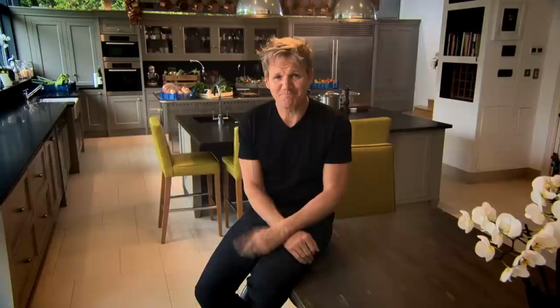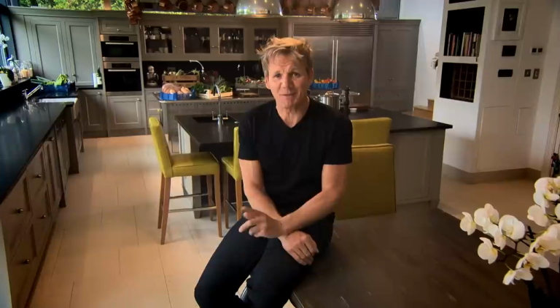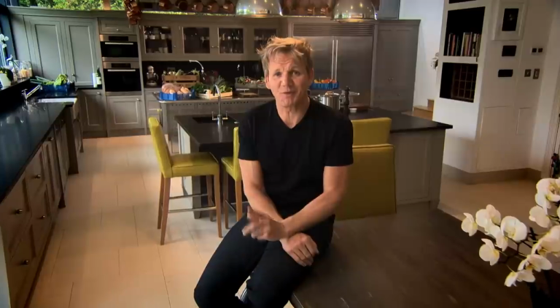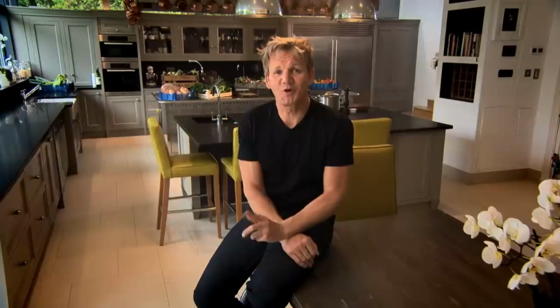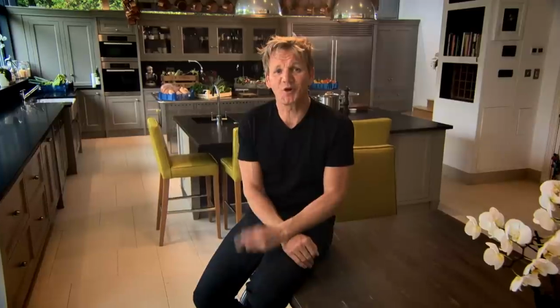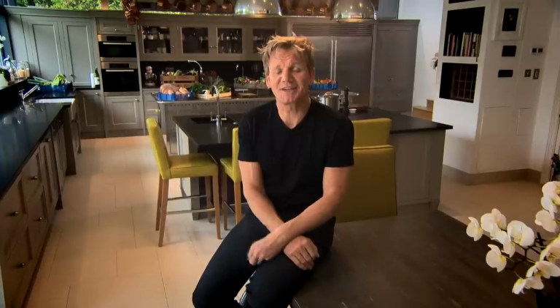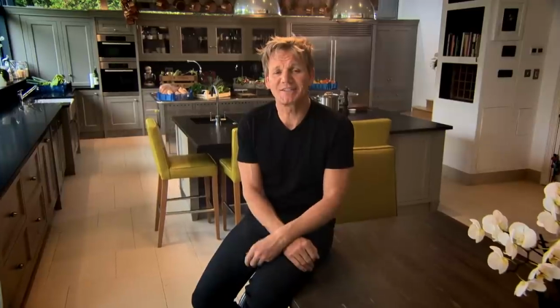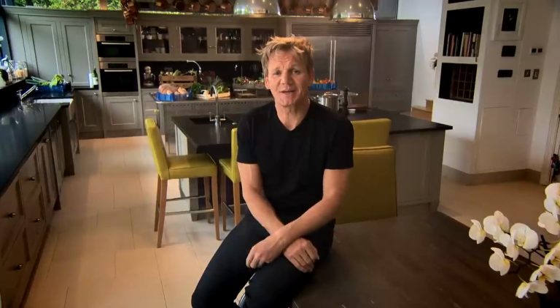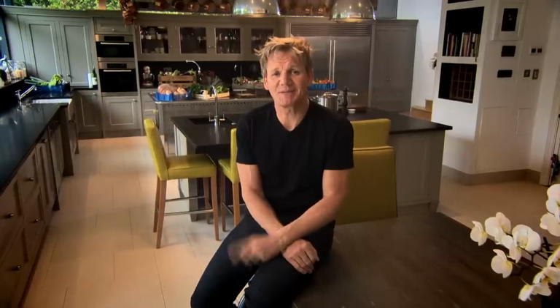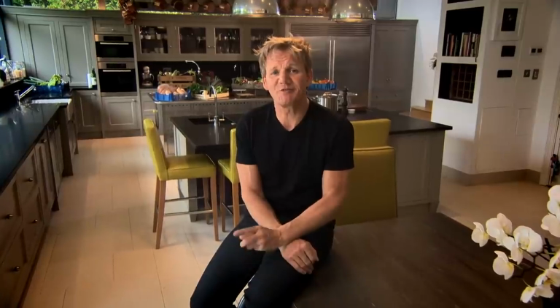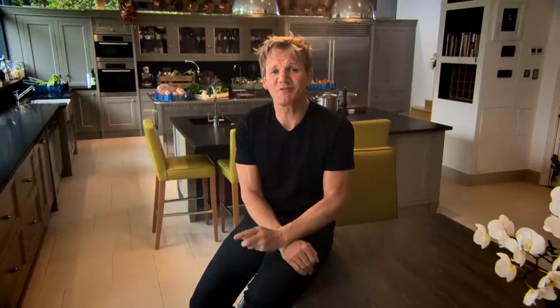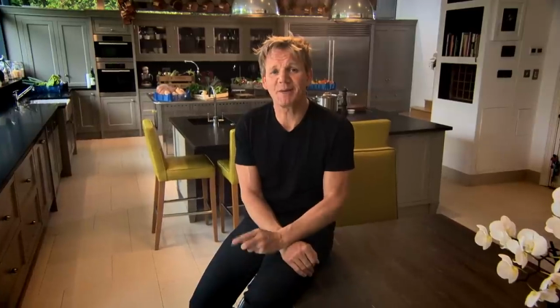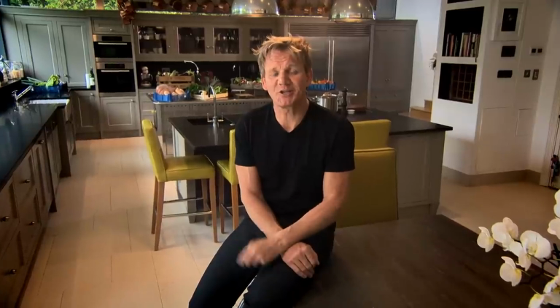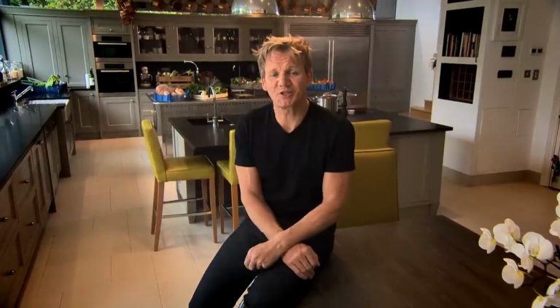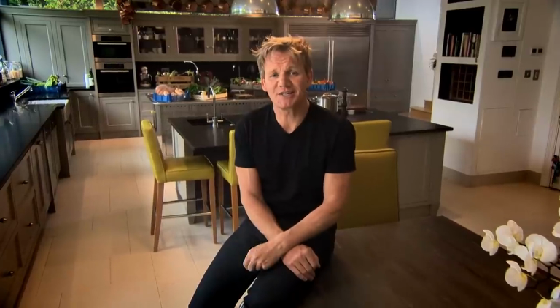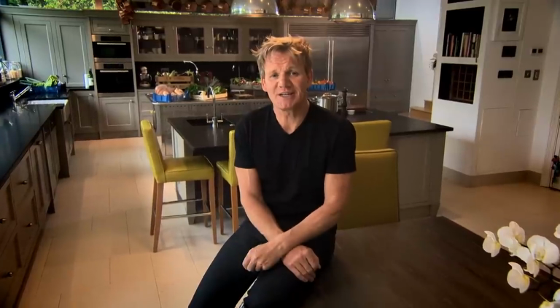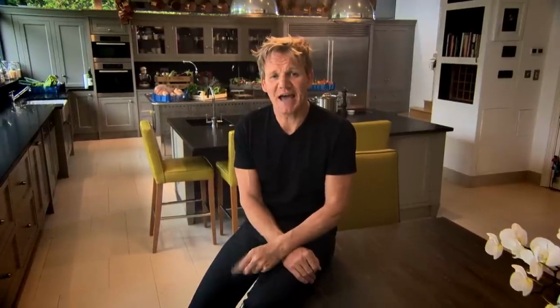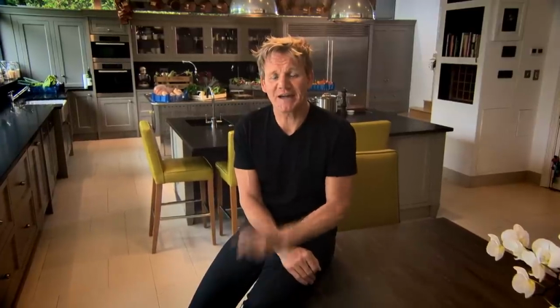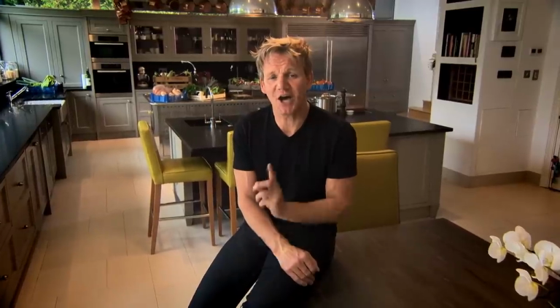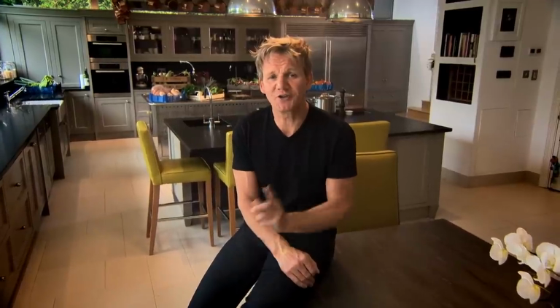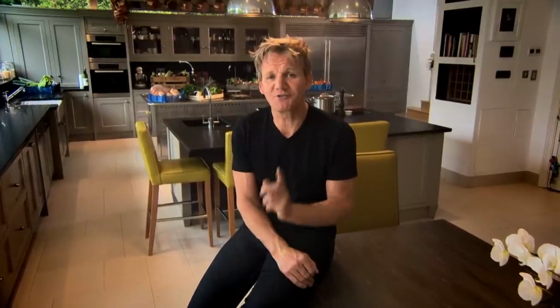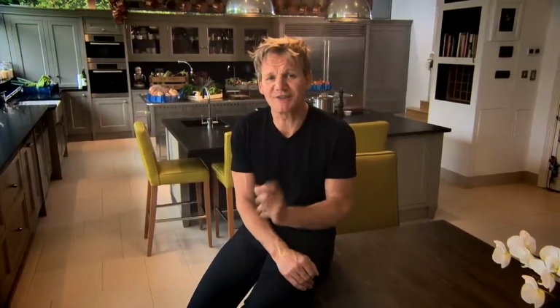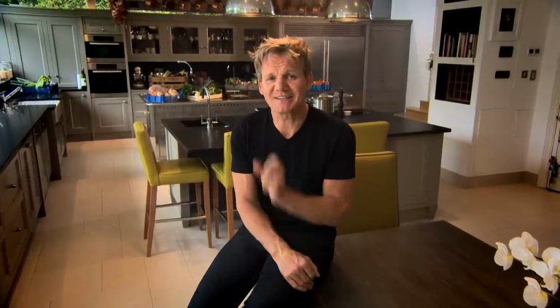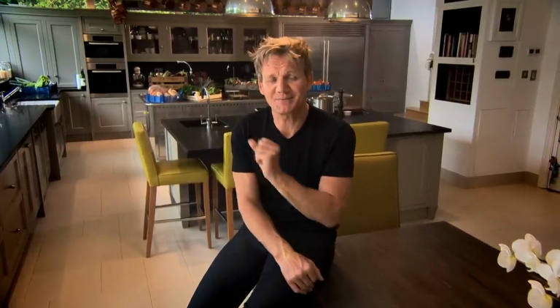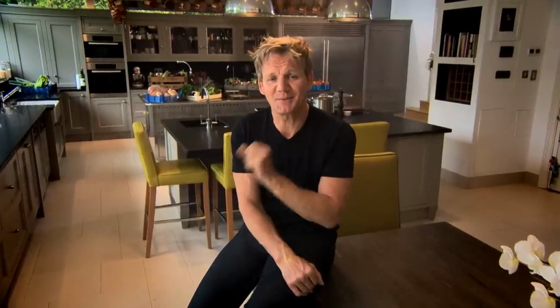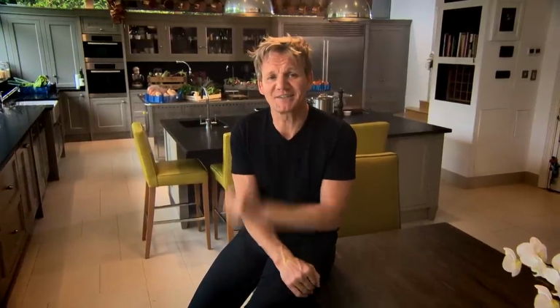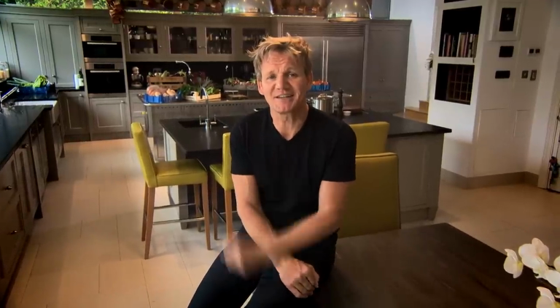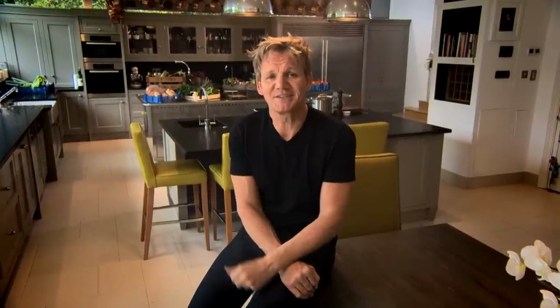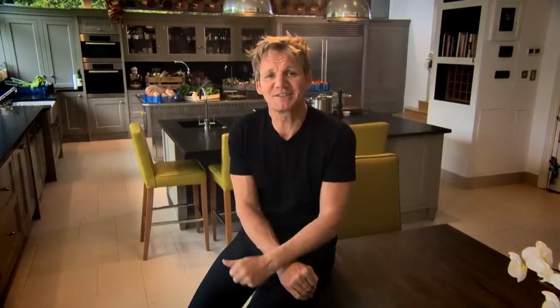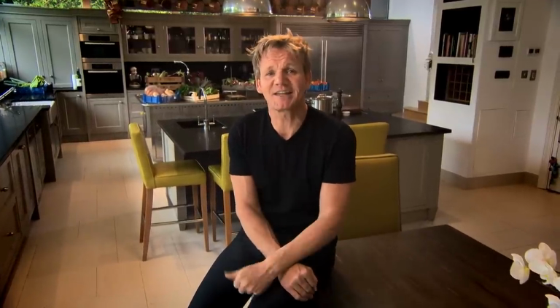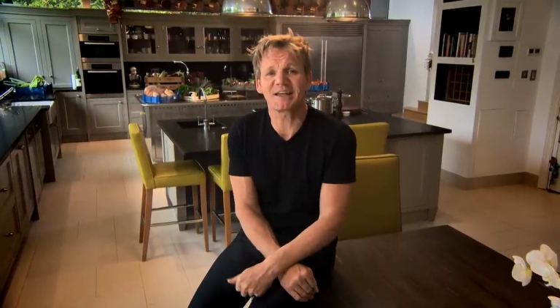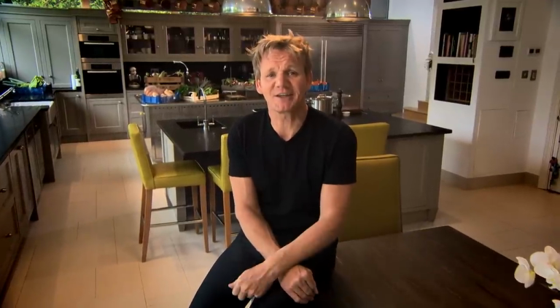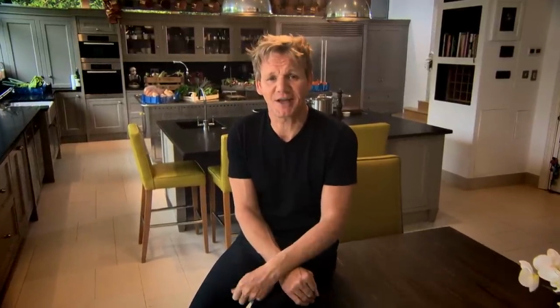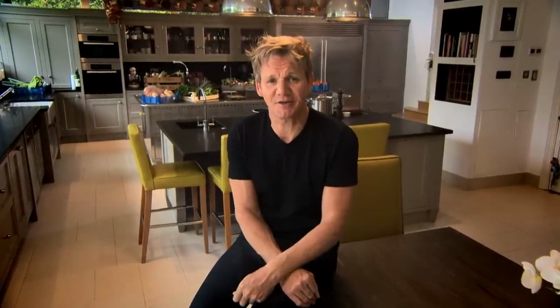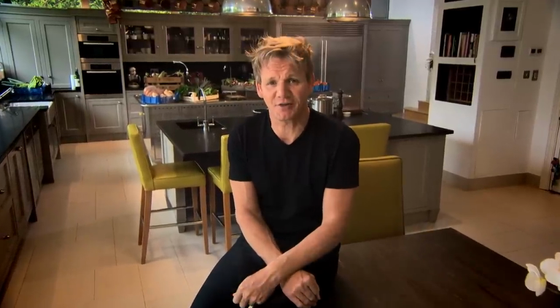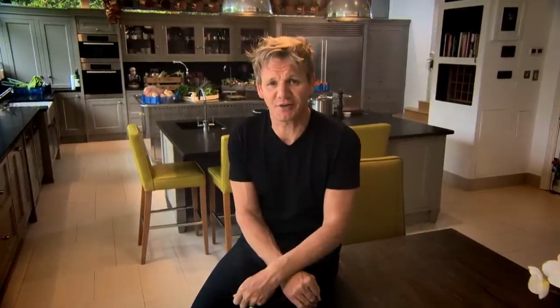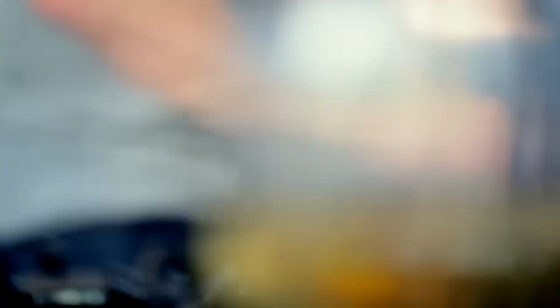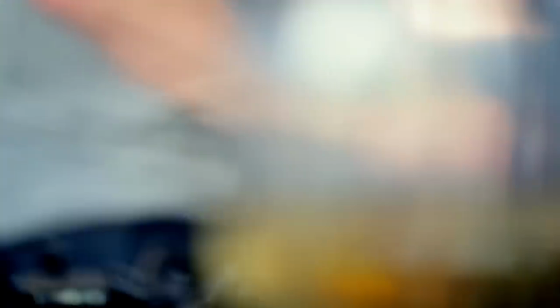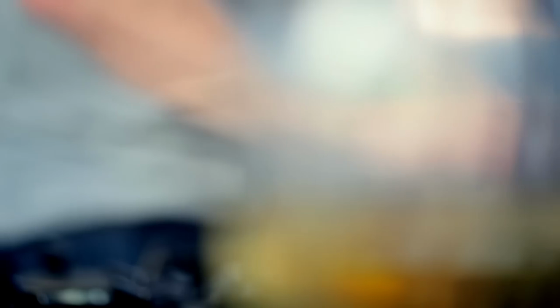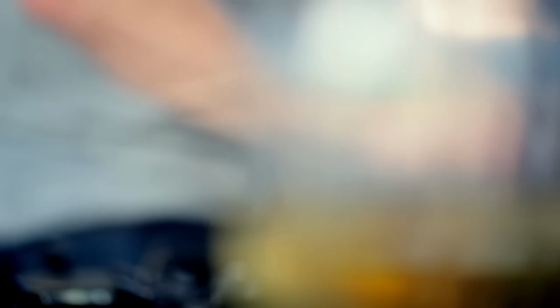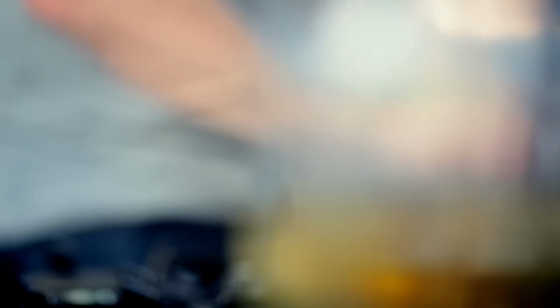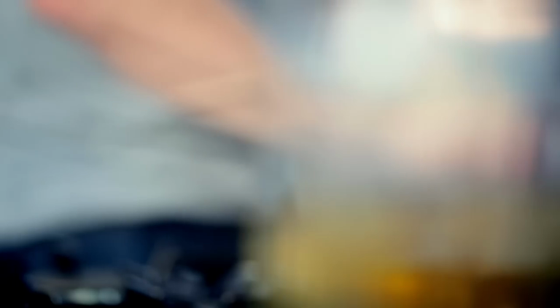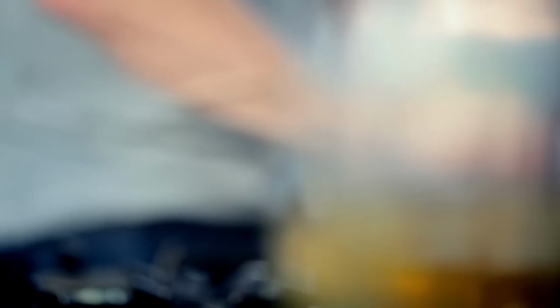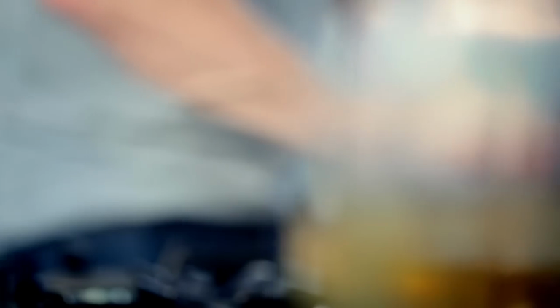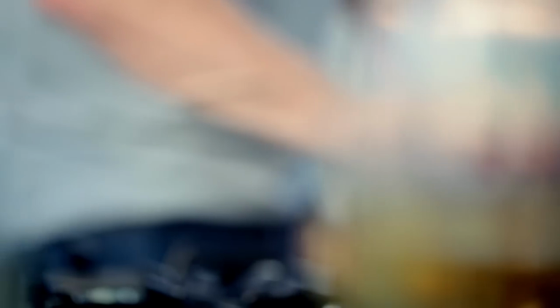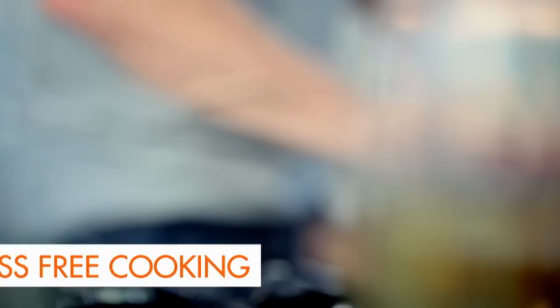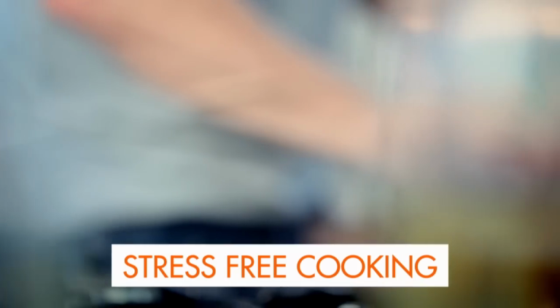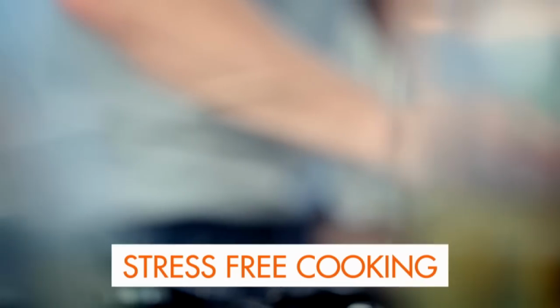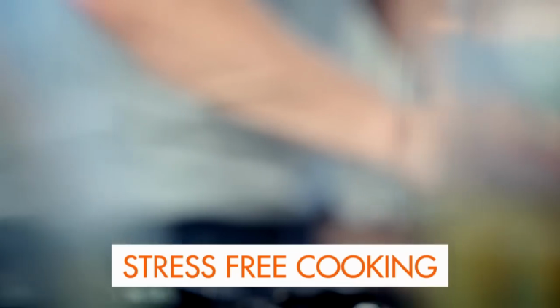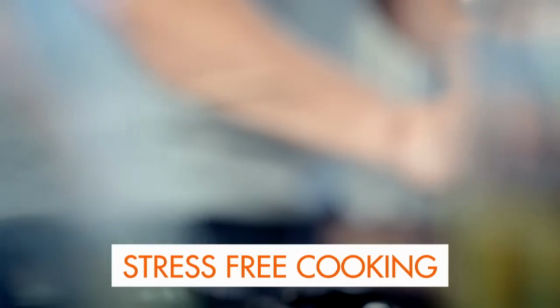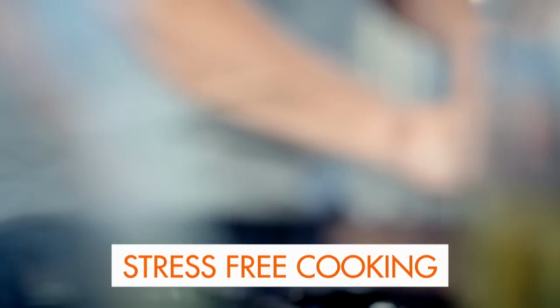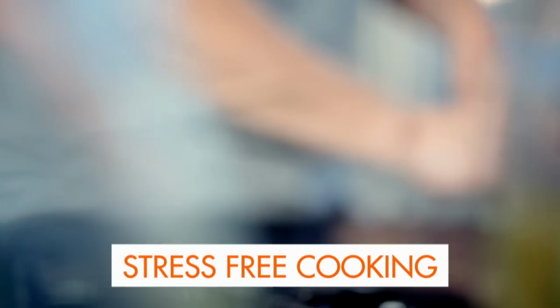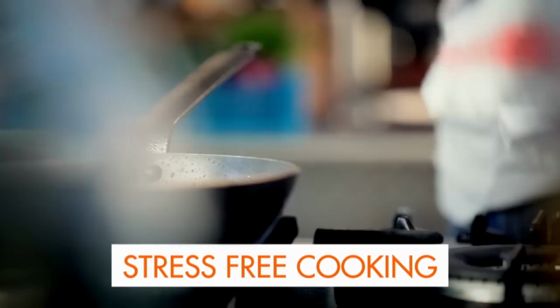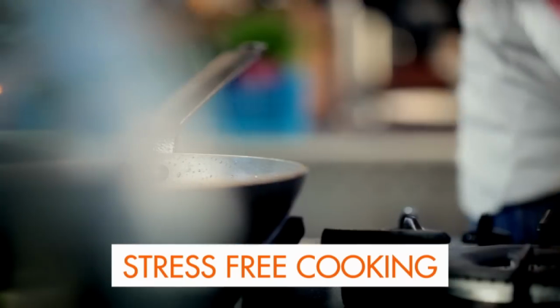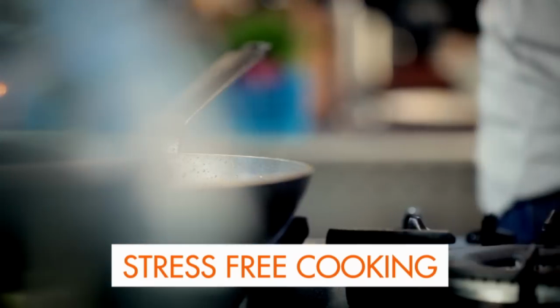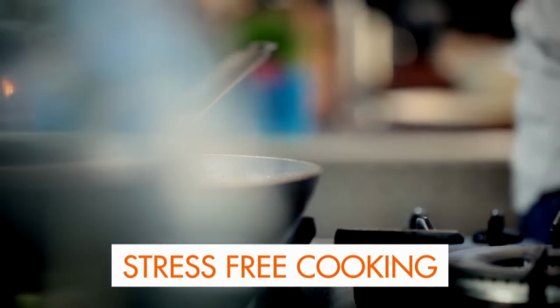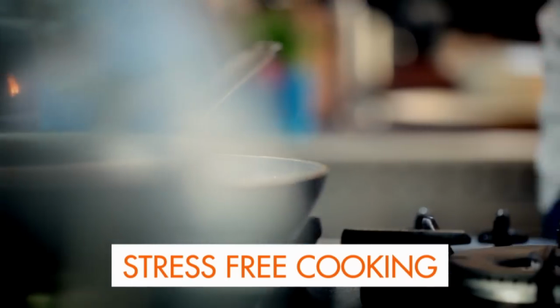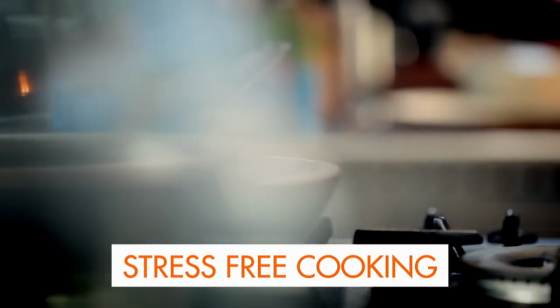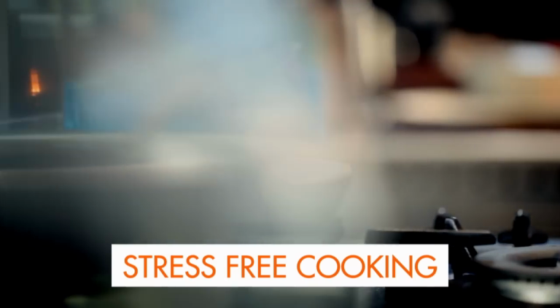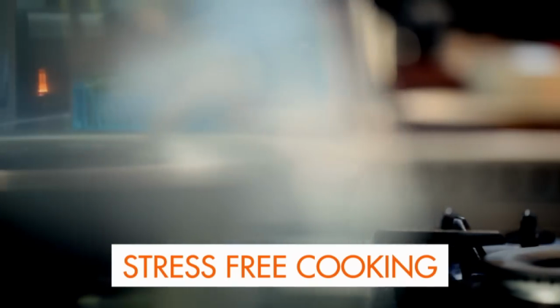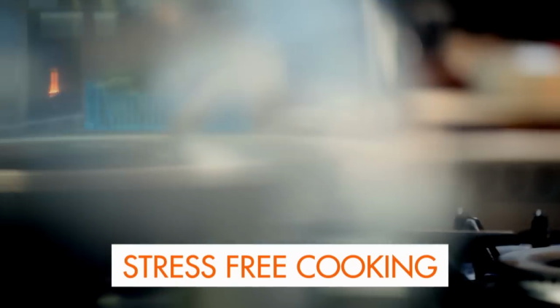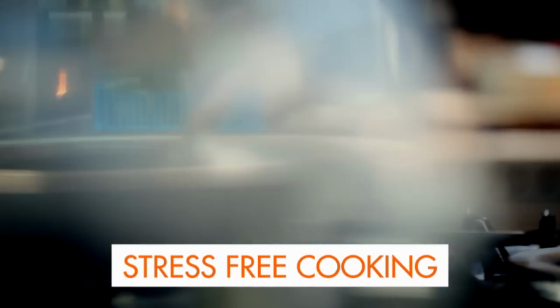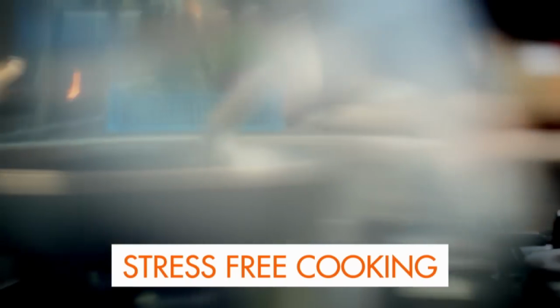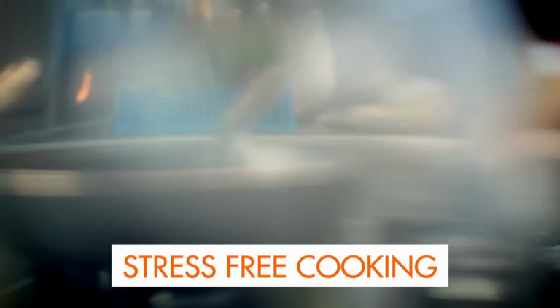Packed with cooking tips, information, and 100 recipes to stake your life on. Right, now it's all about stress-free cooking.